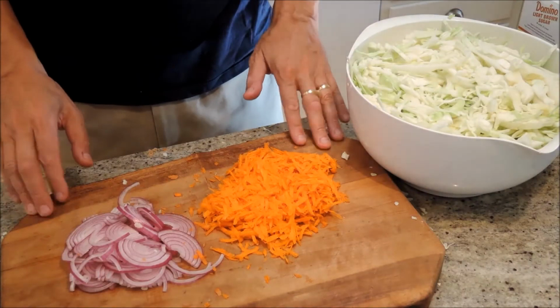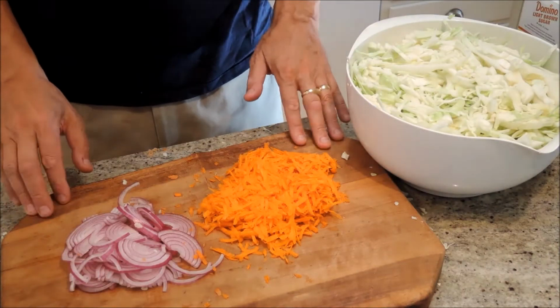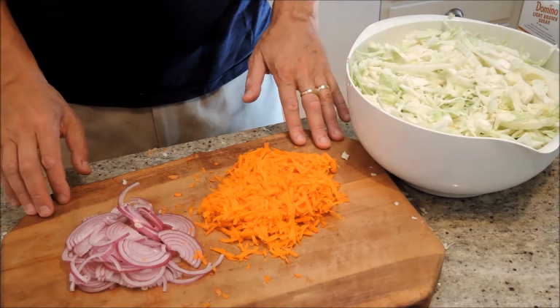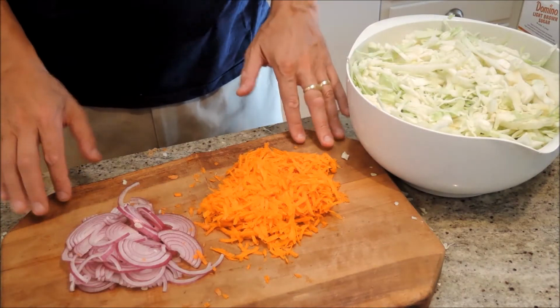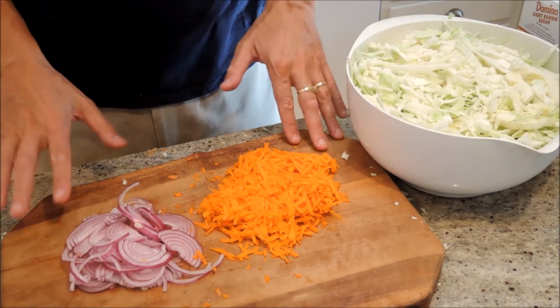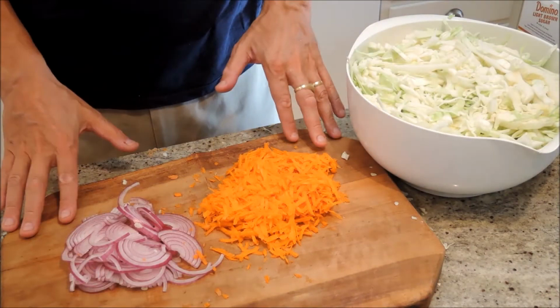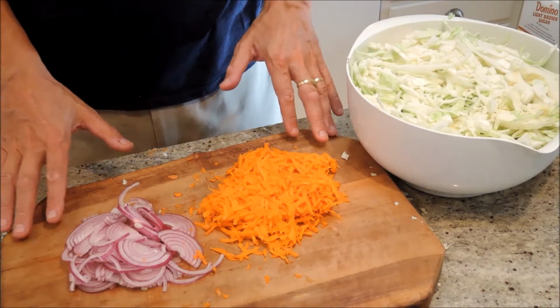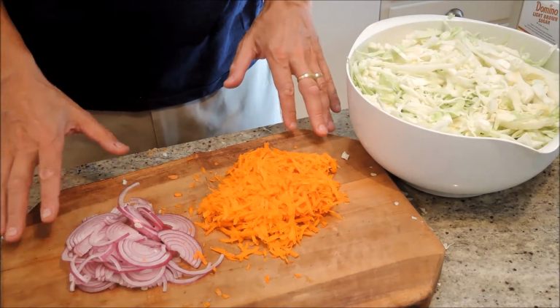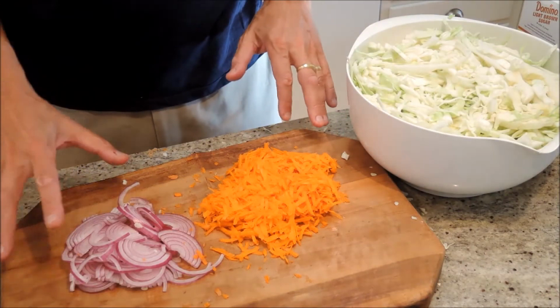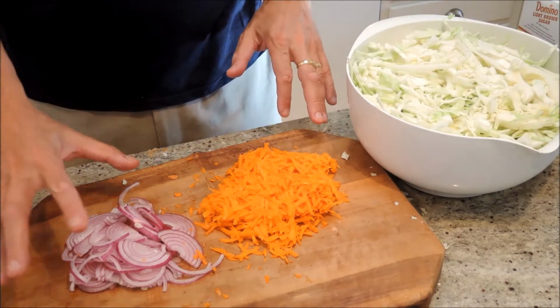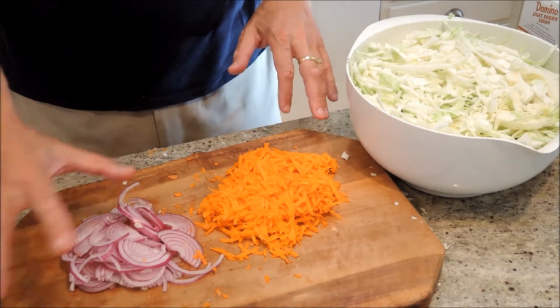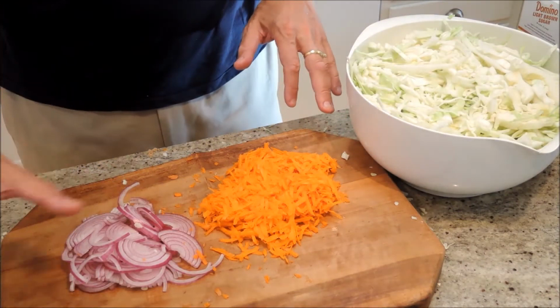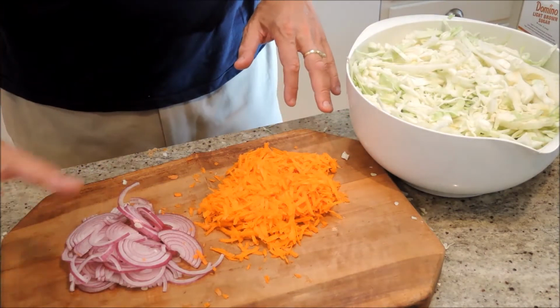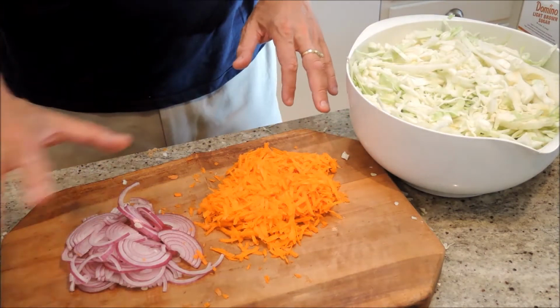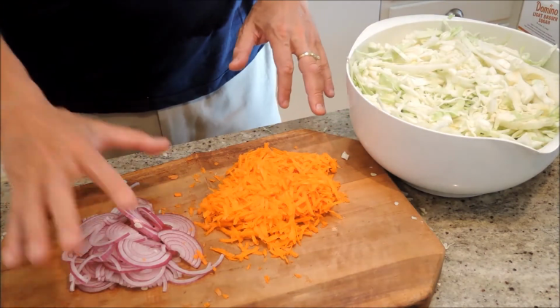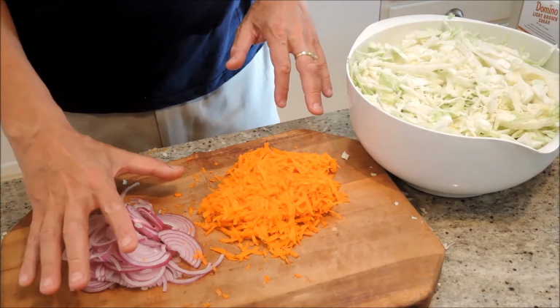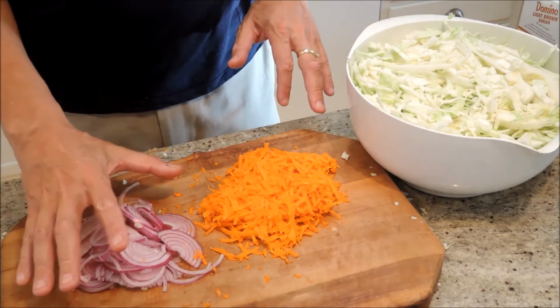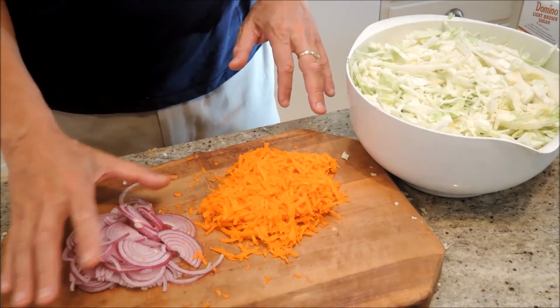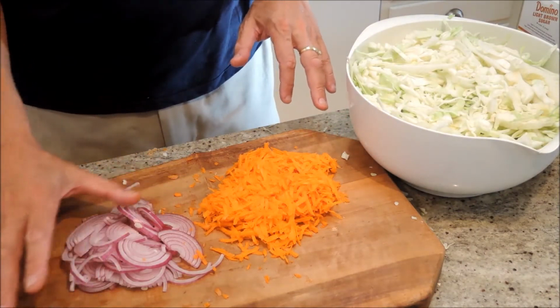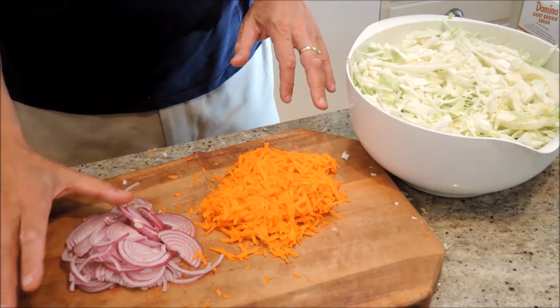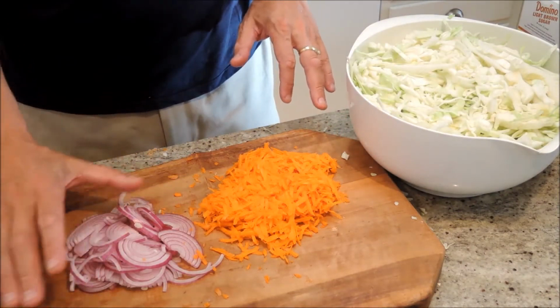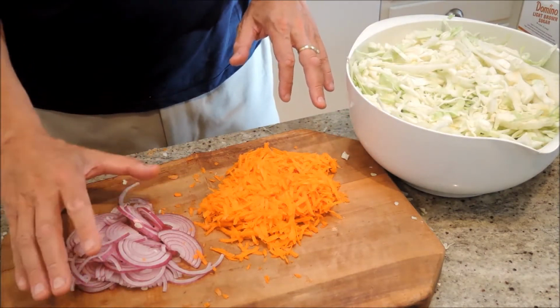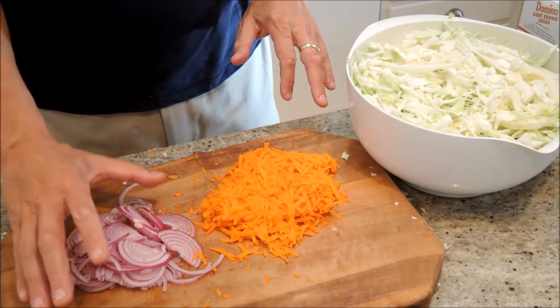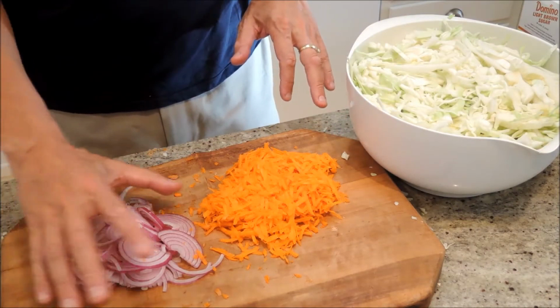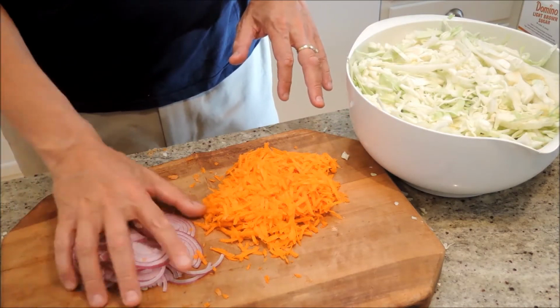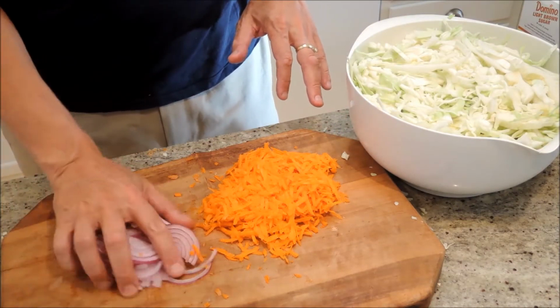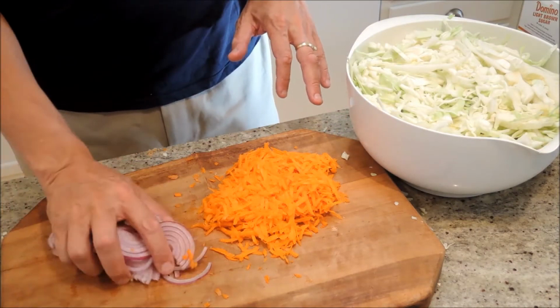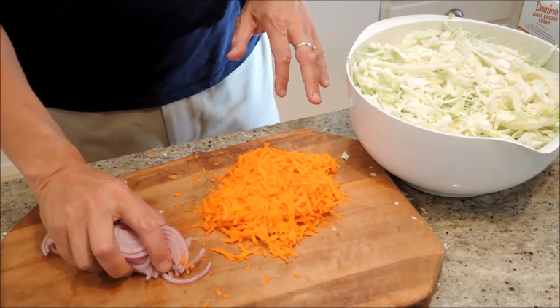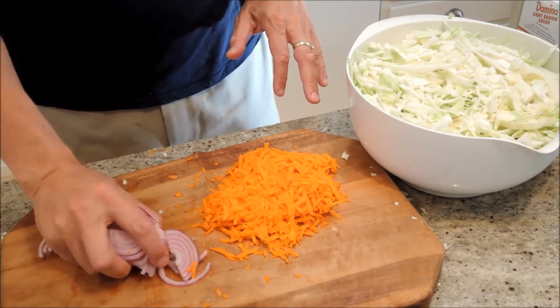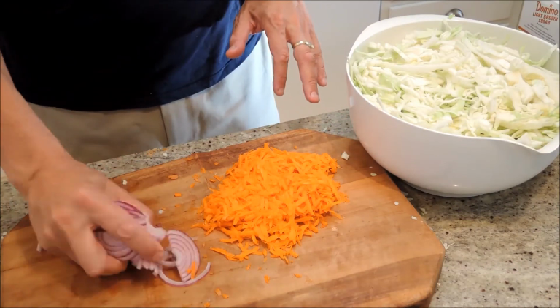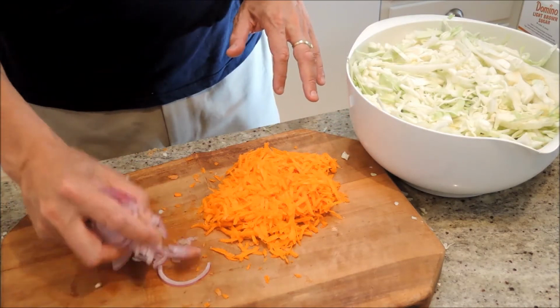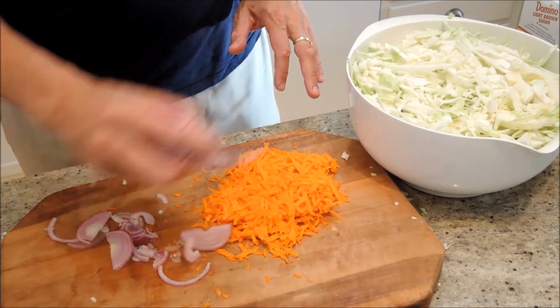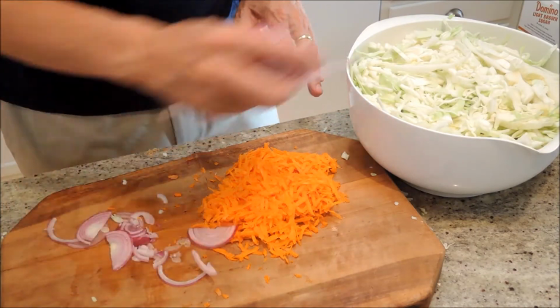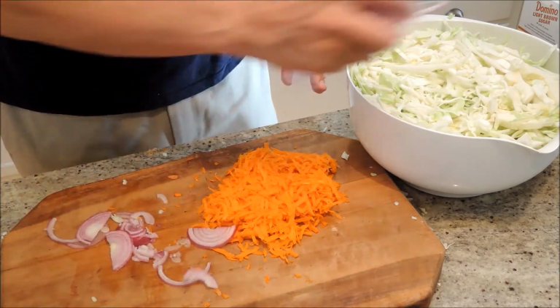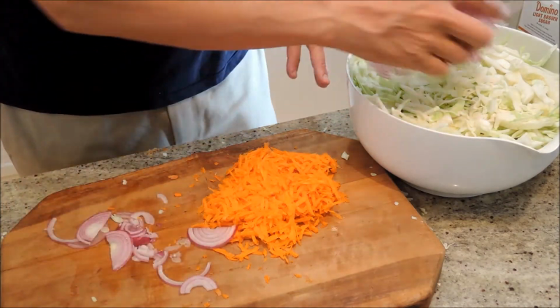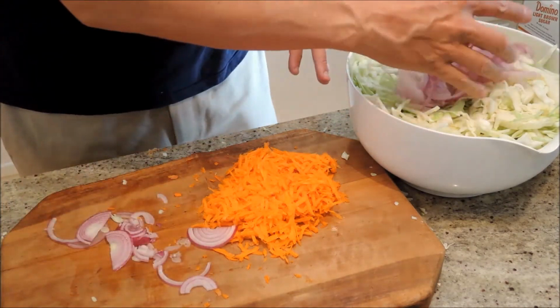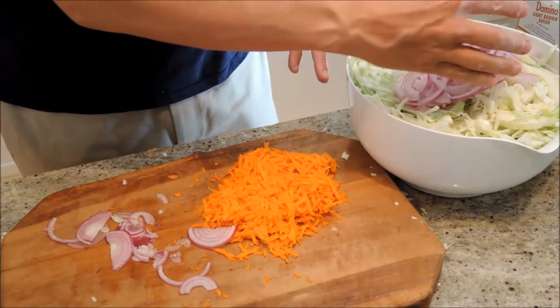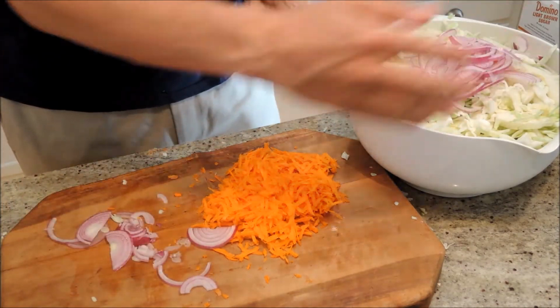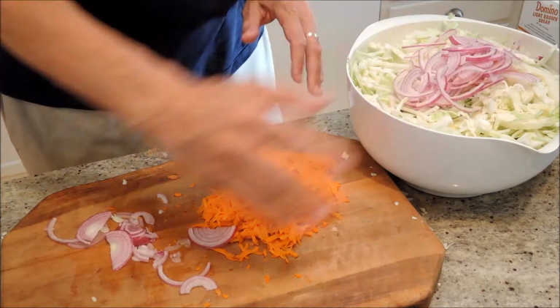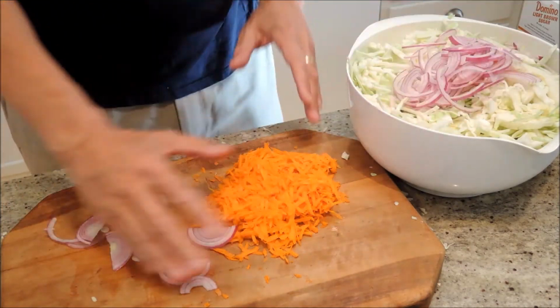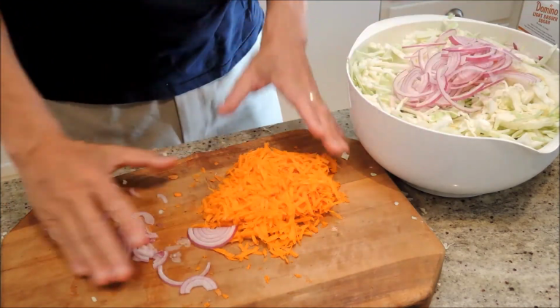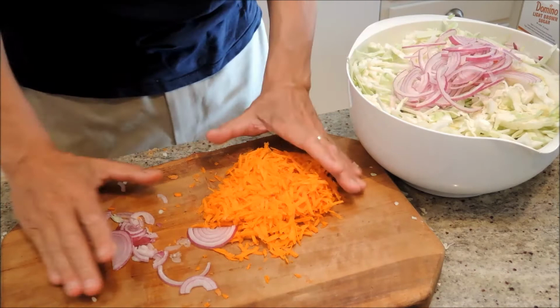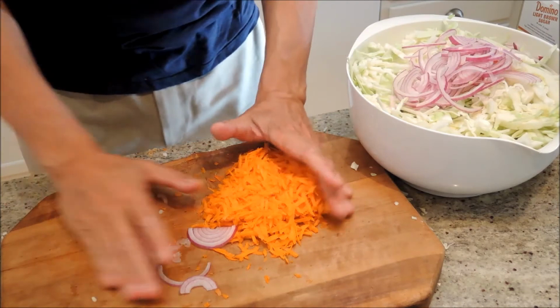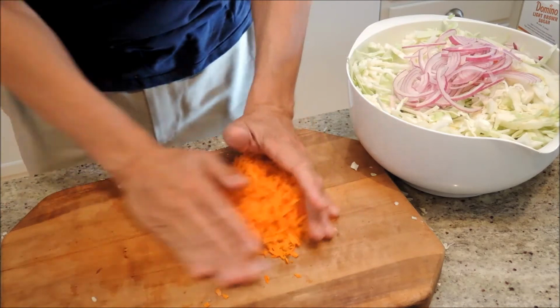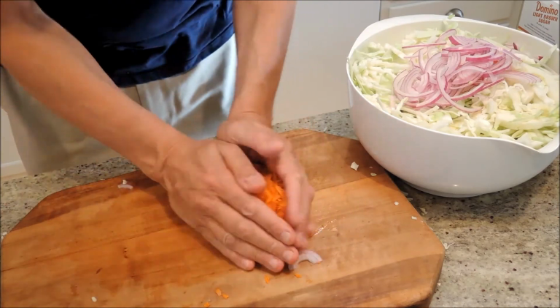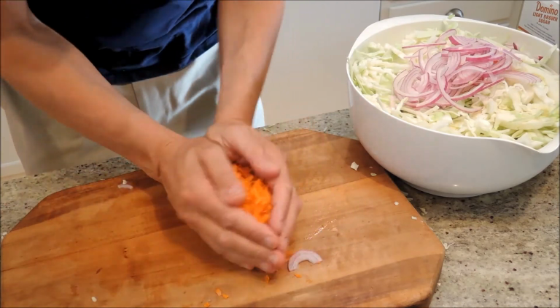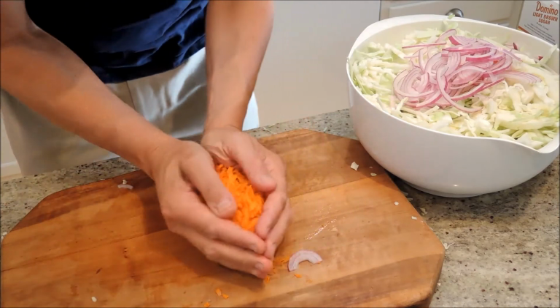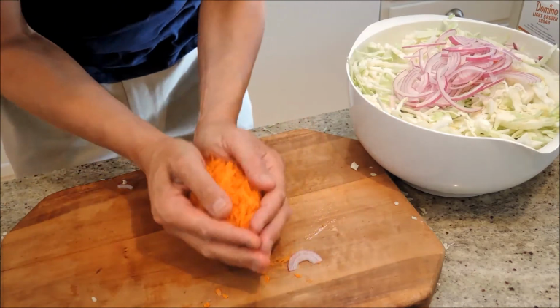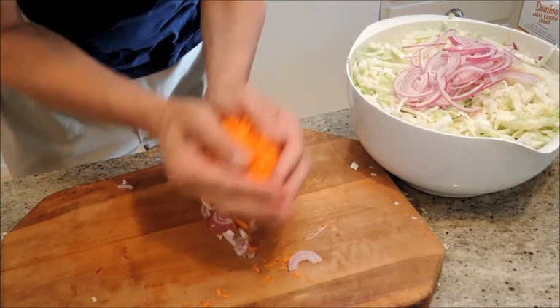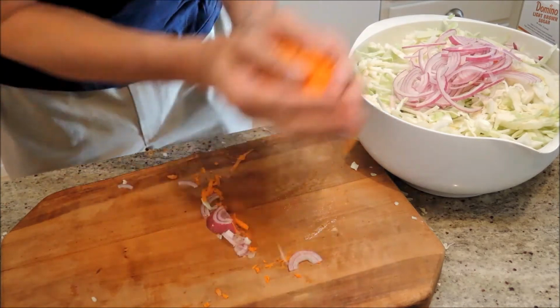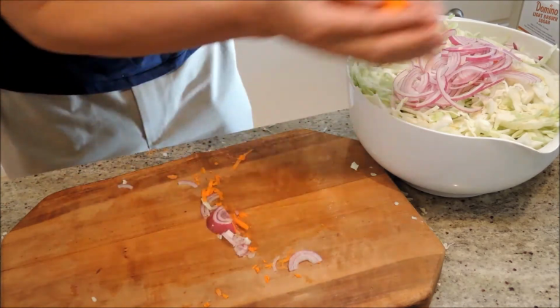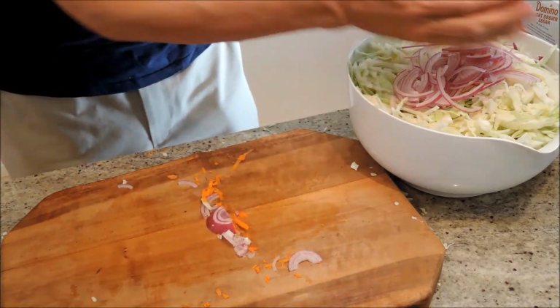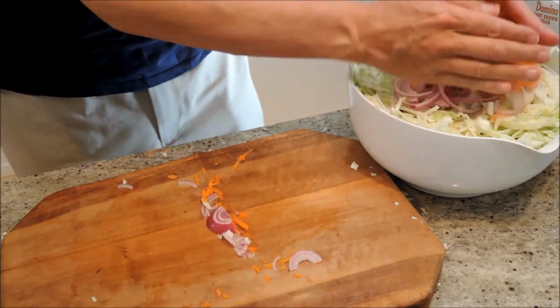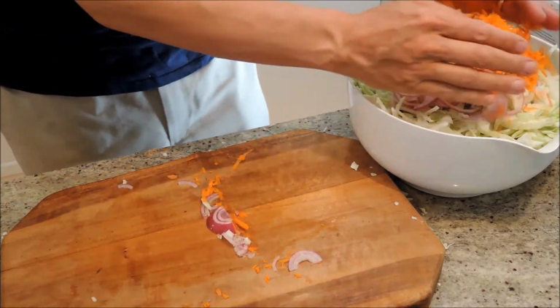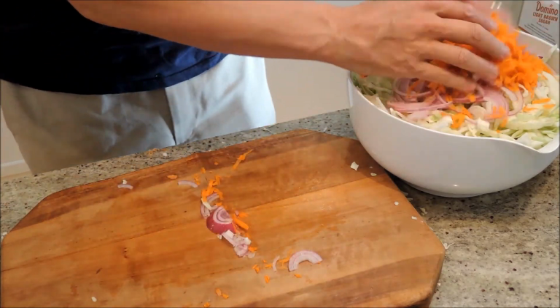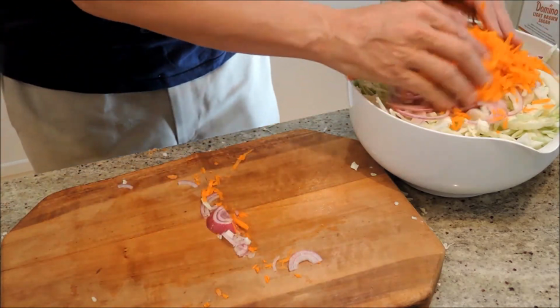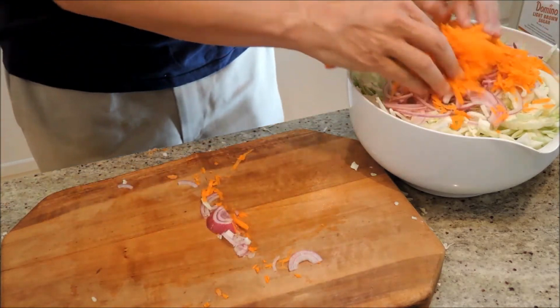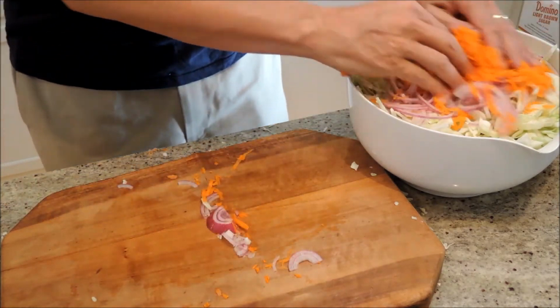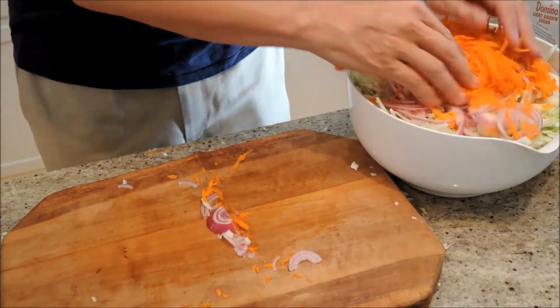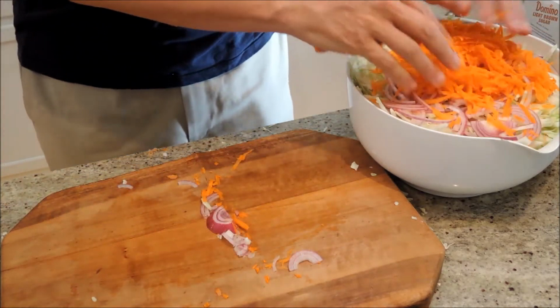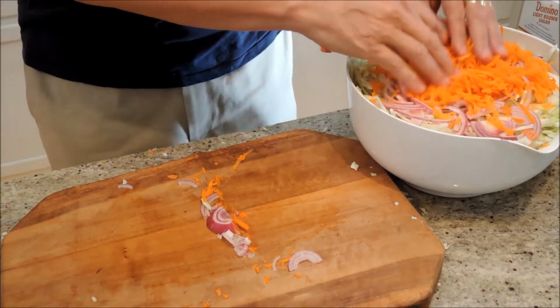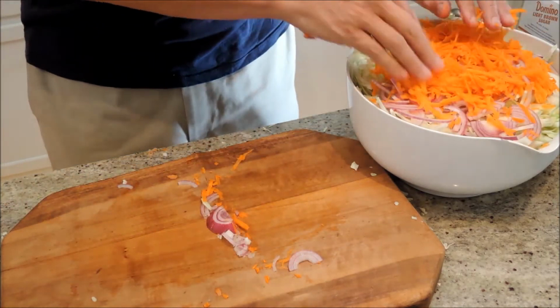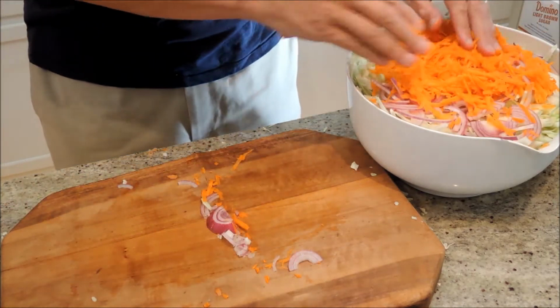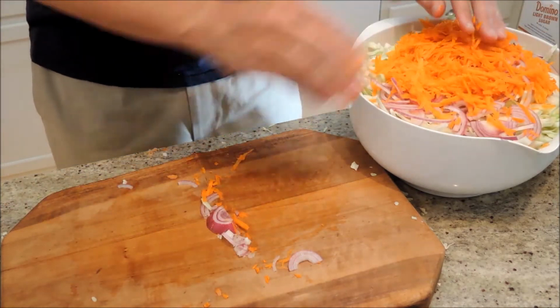So here's our sliced red onion and our shredded carrot — just boom, right in the pot.